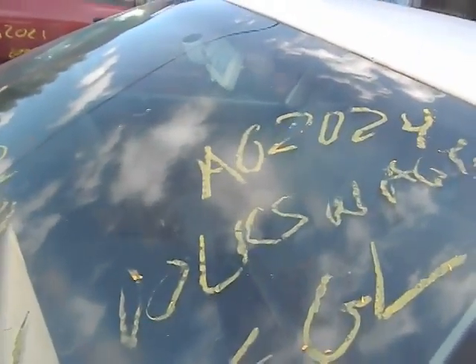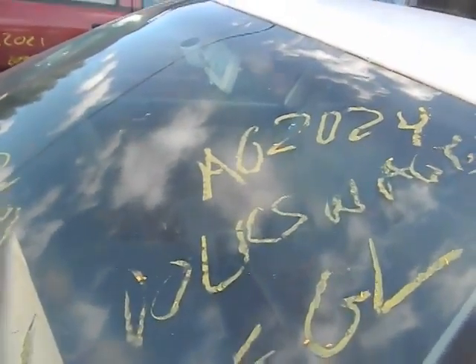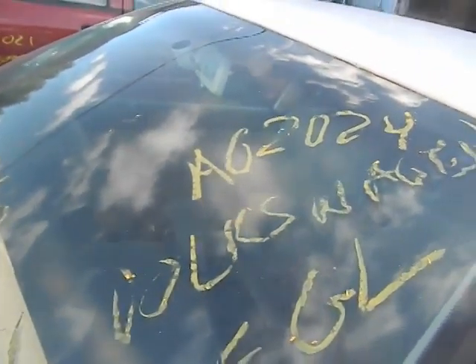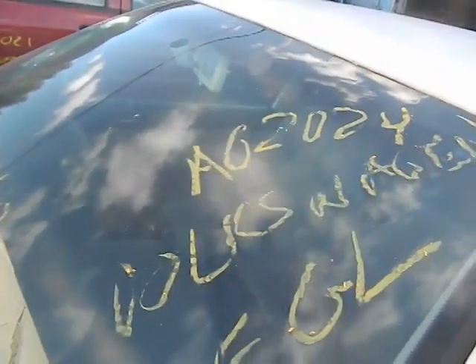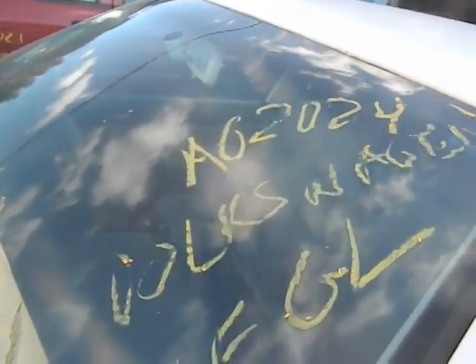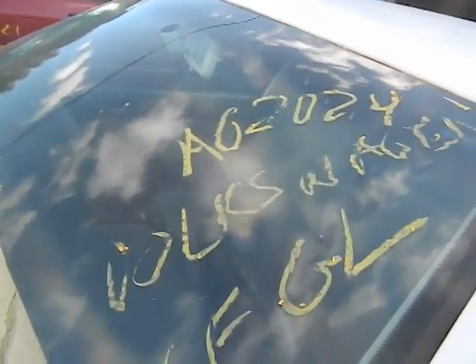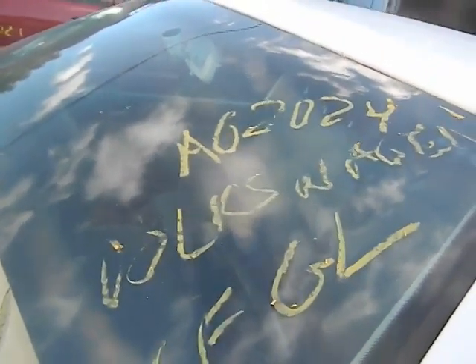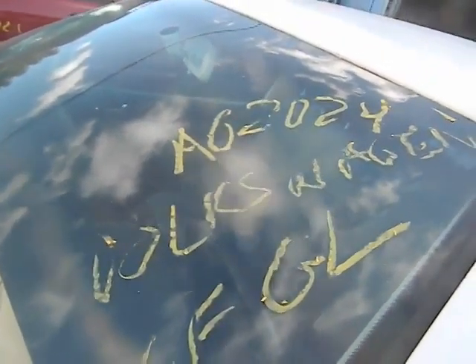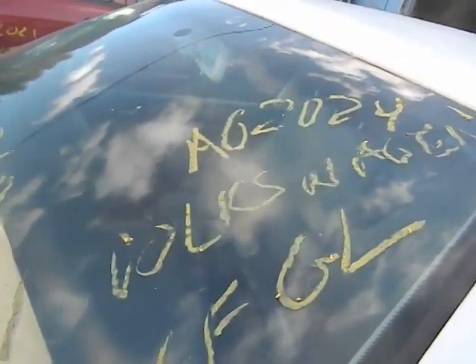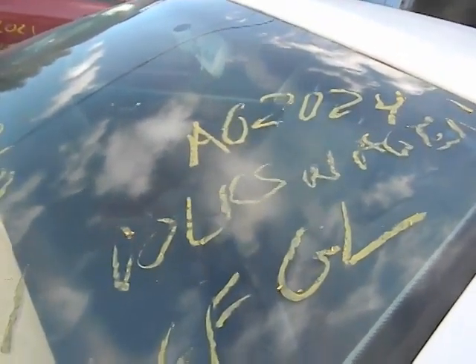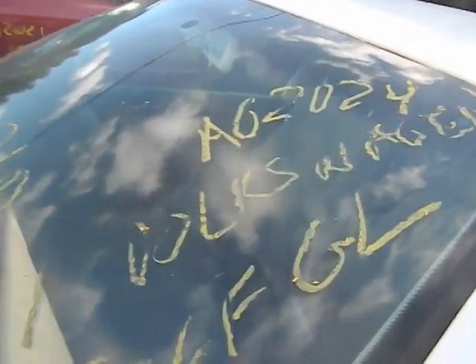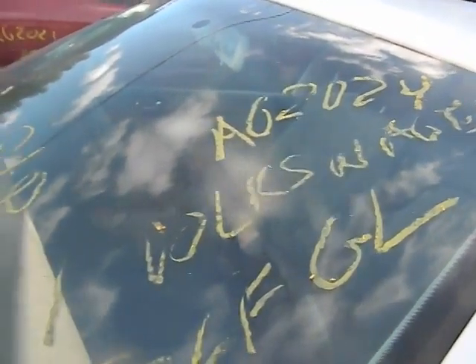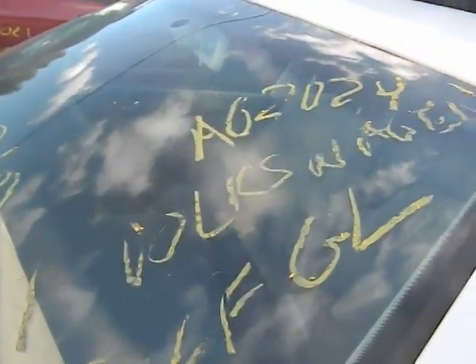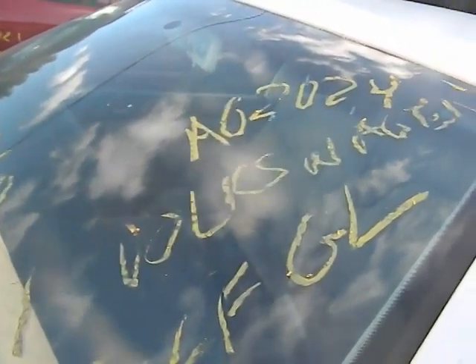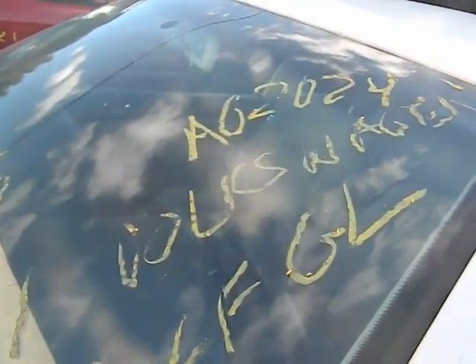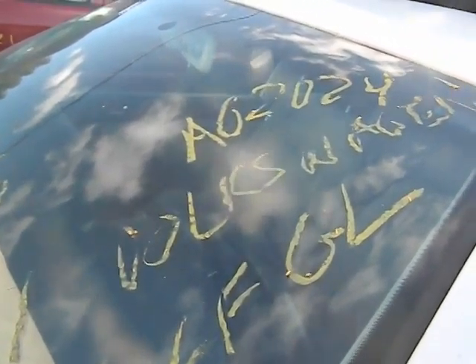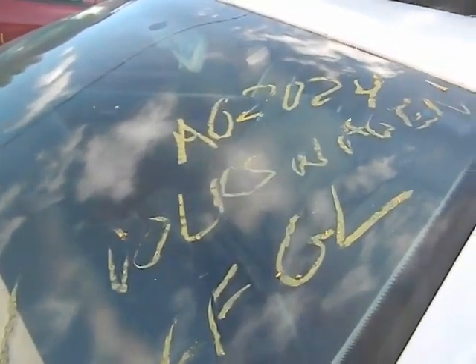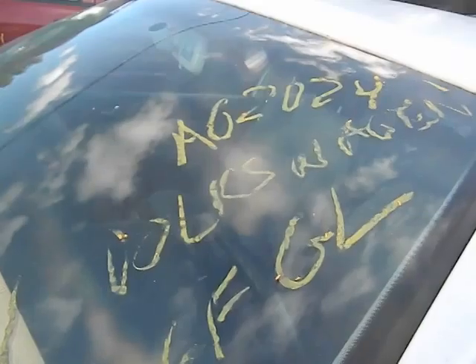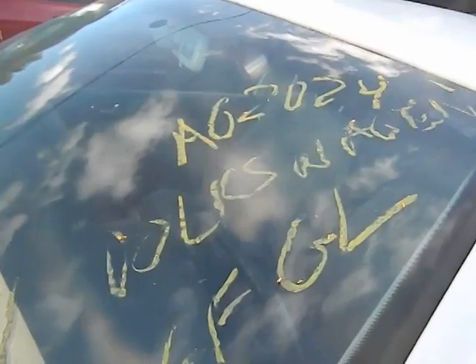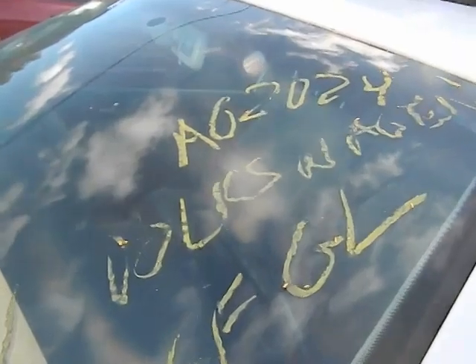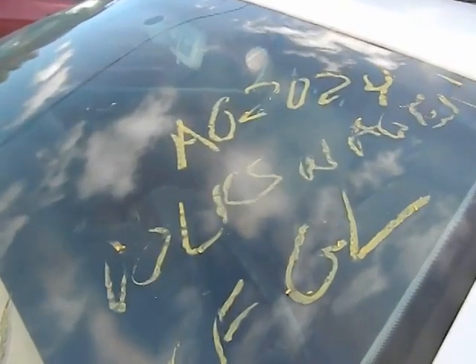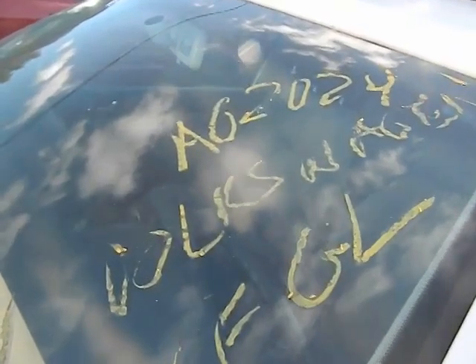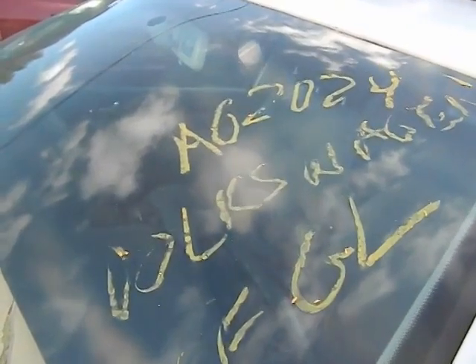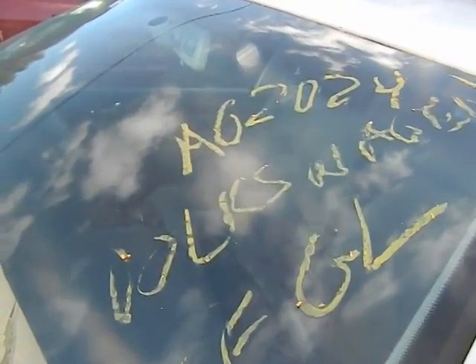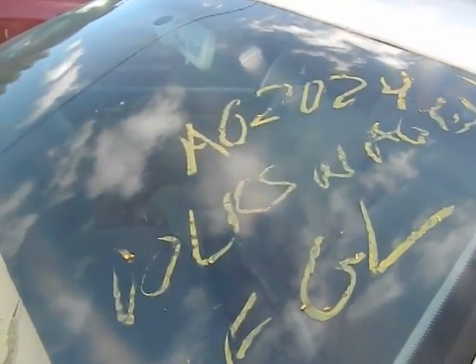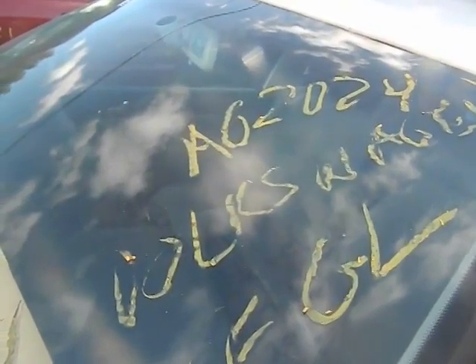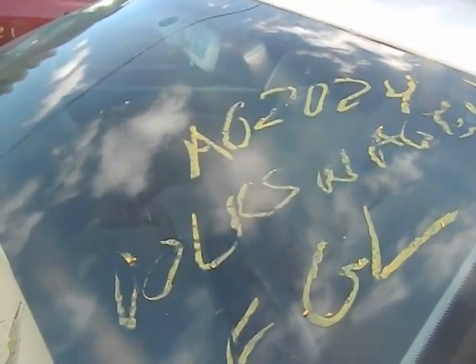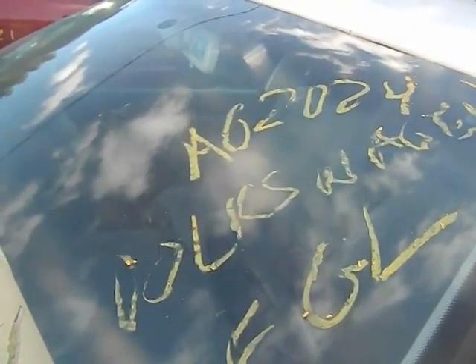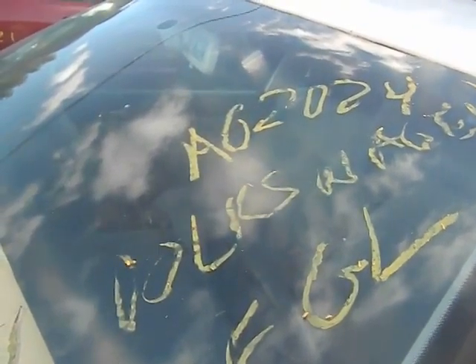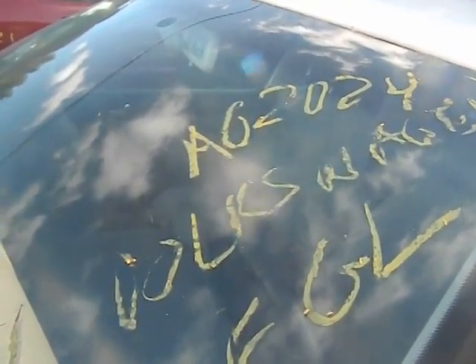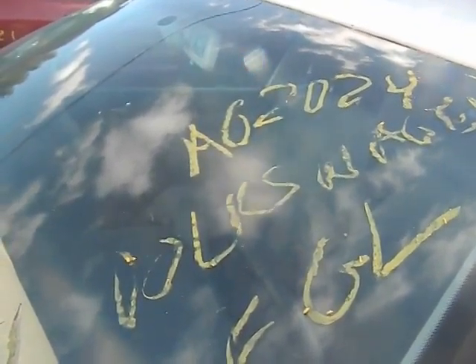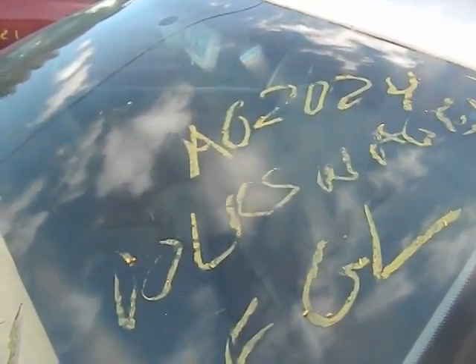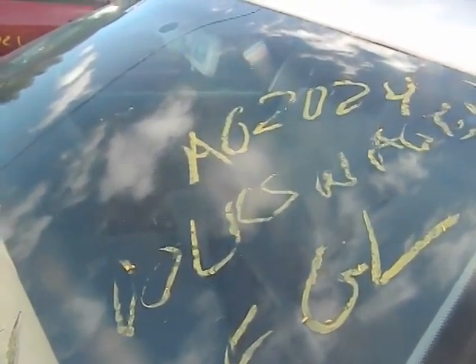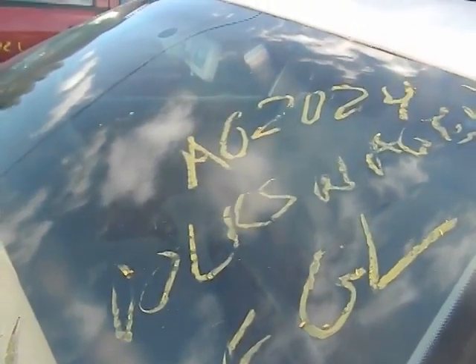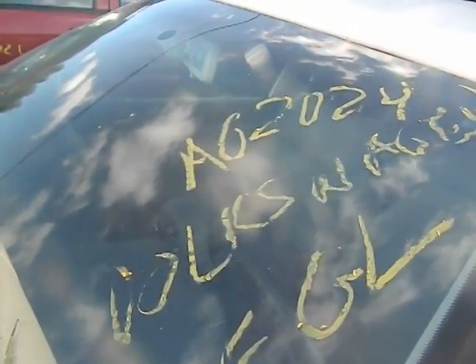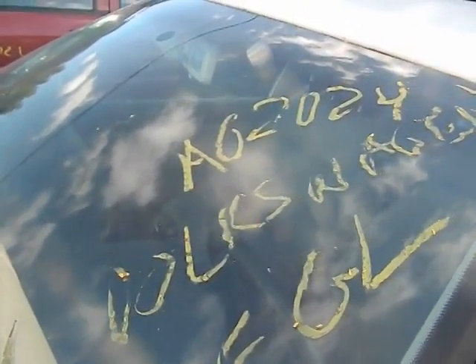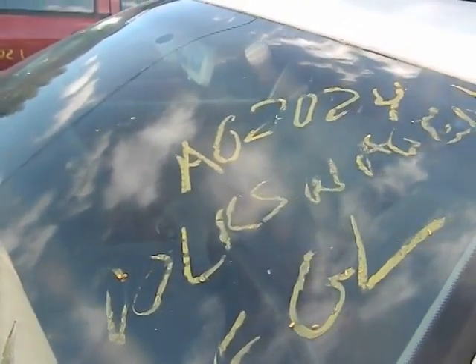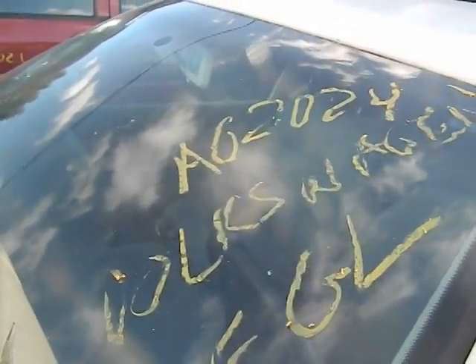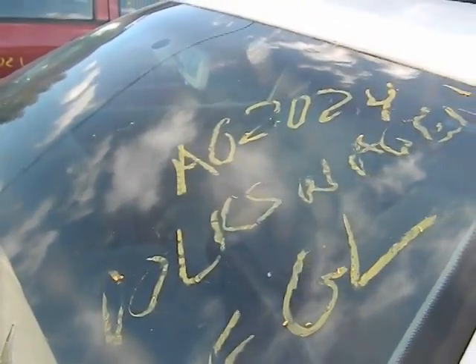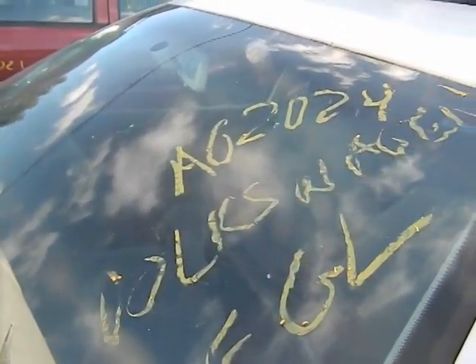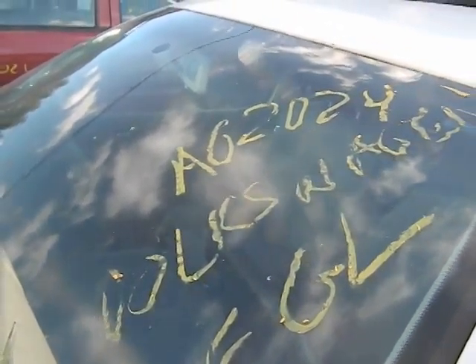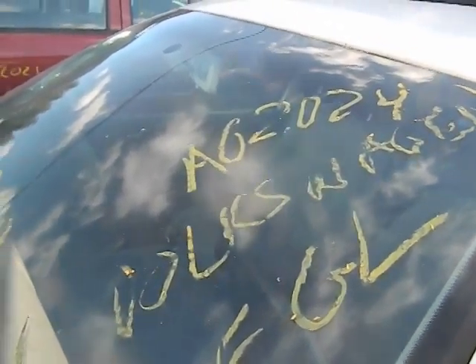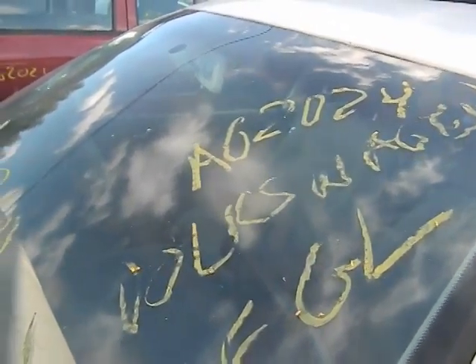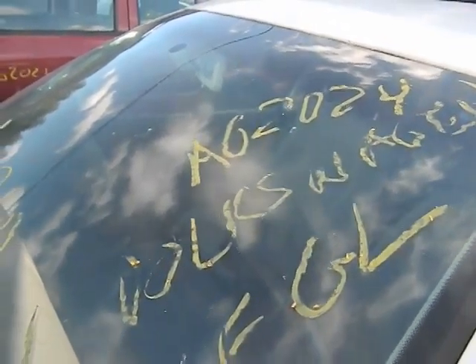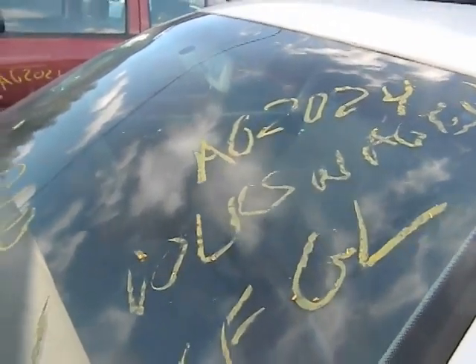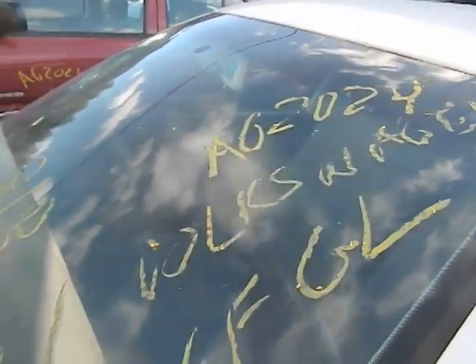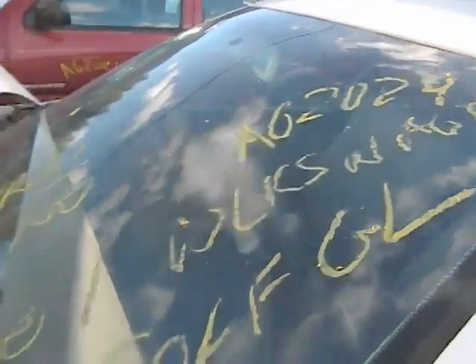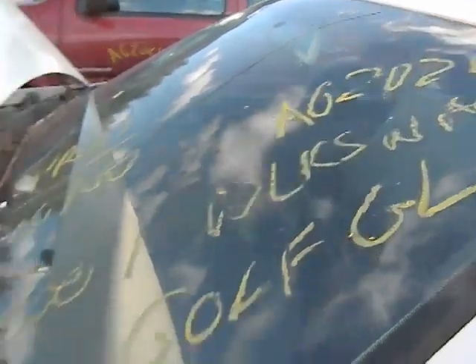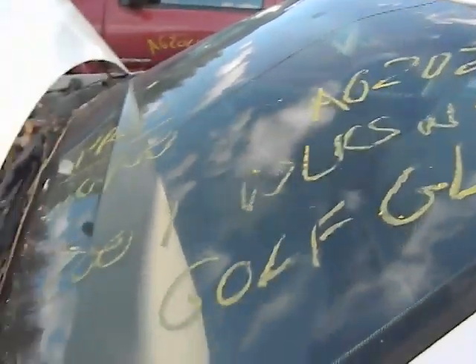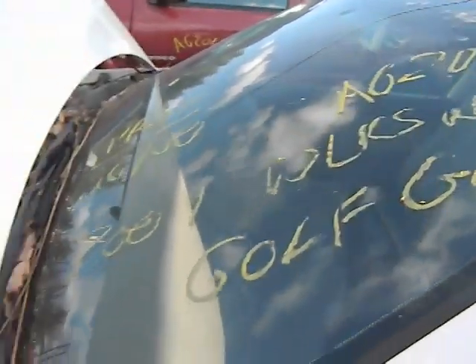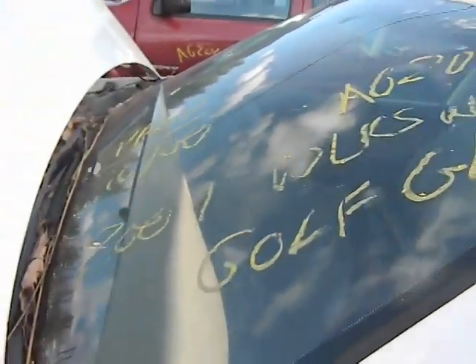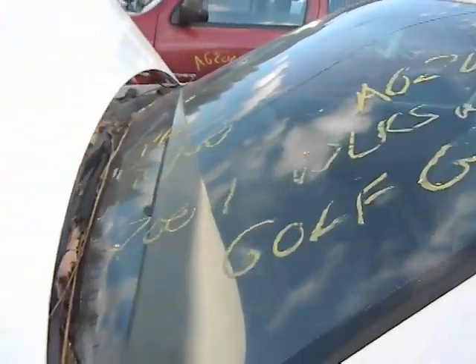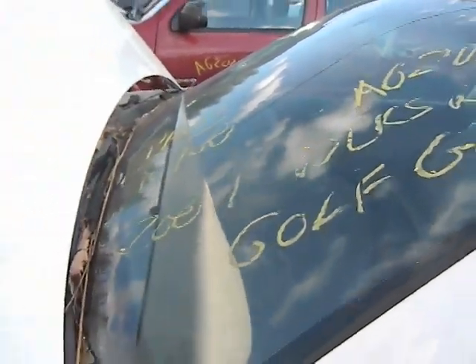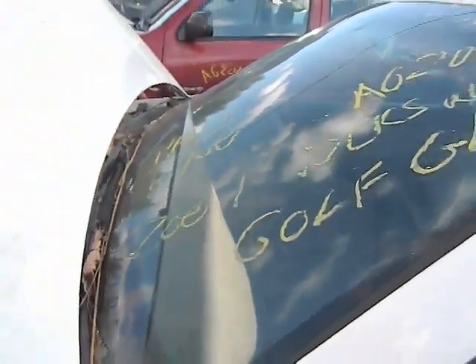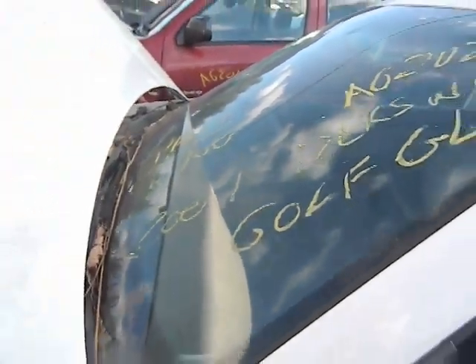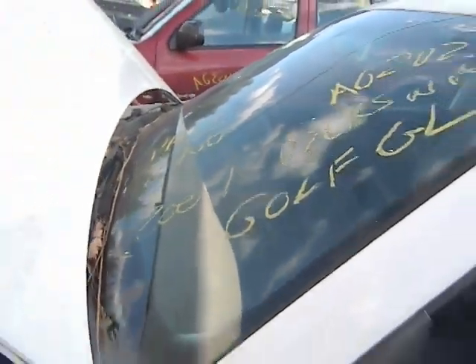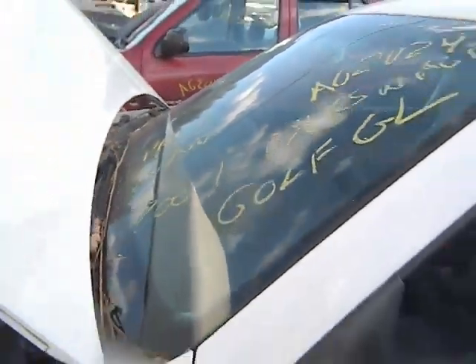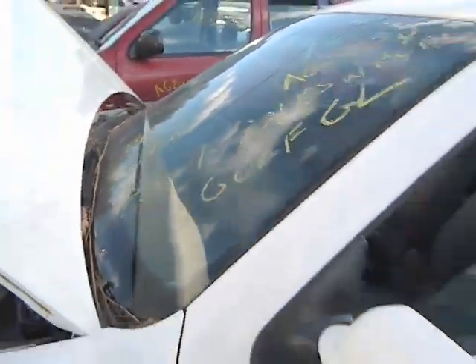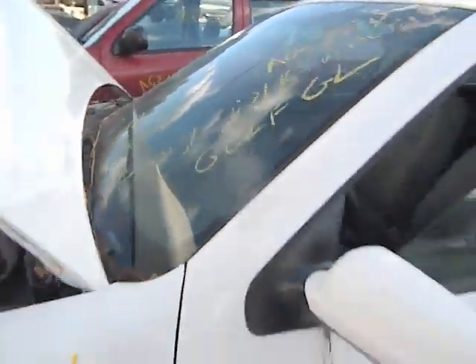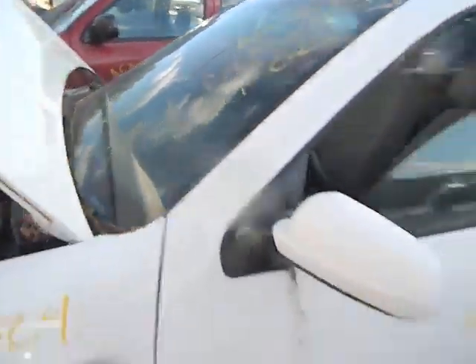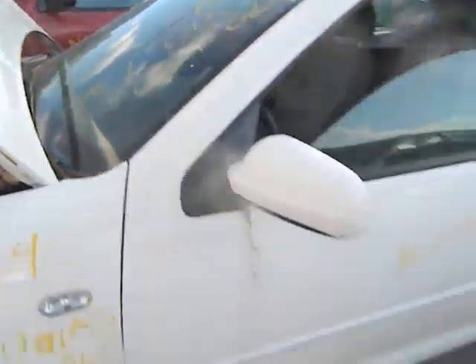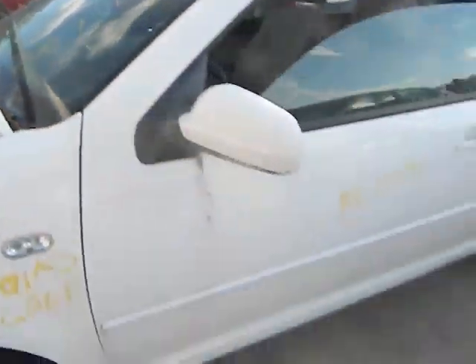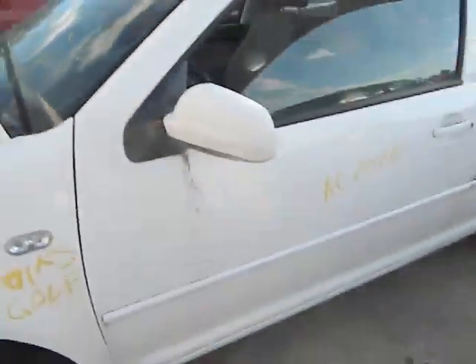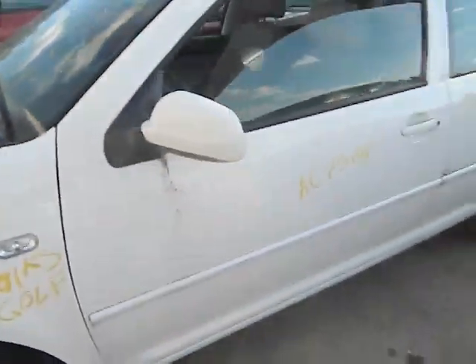2001 Volkswagen Golf GL, stock number AG2024, production 10 of 2000.